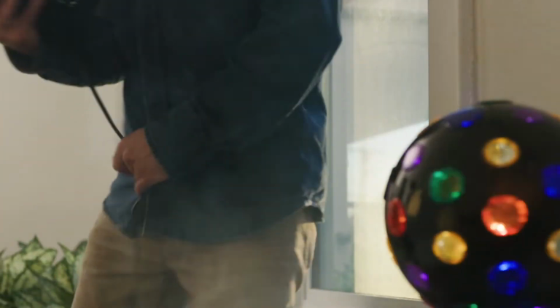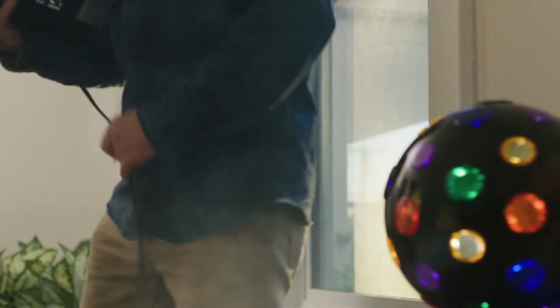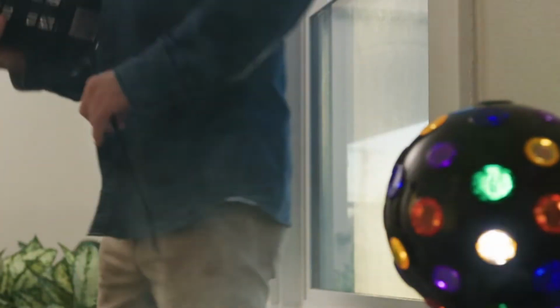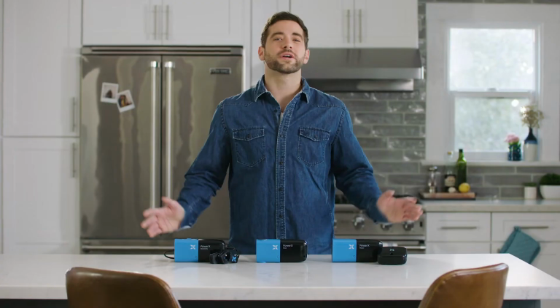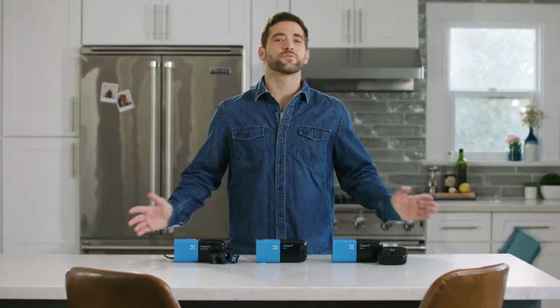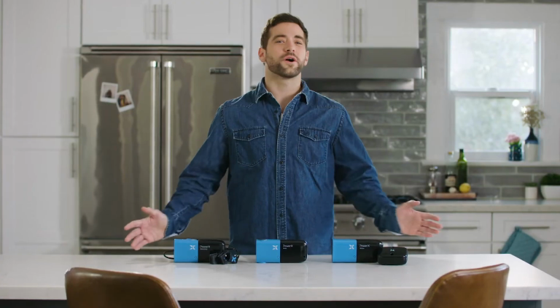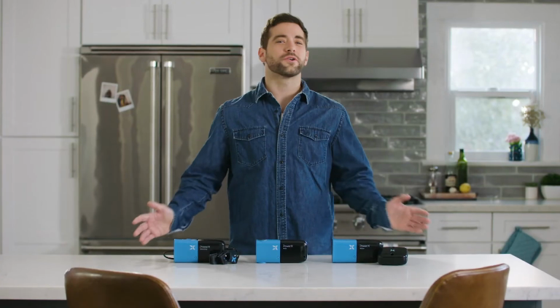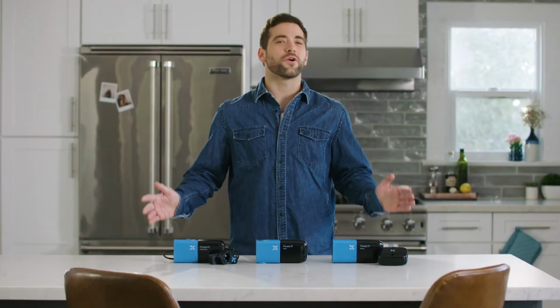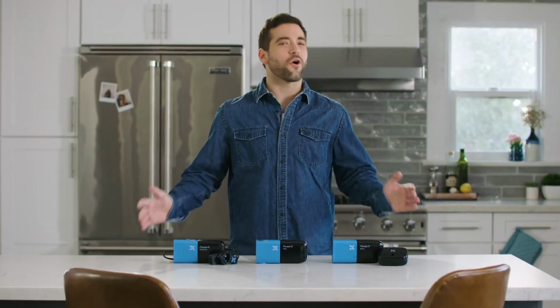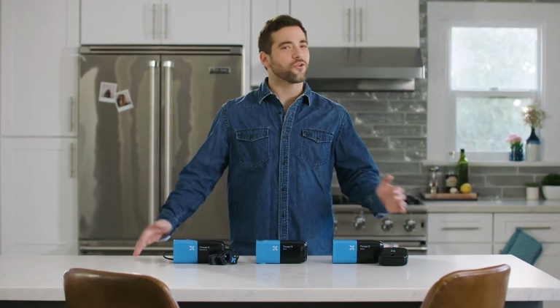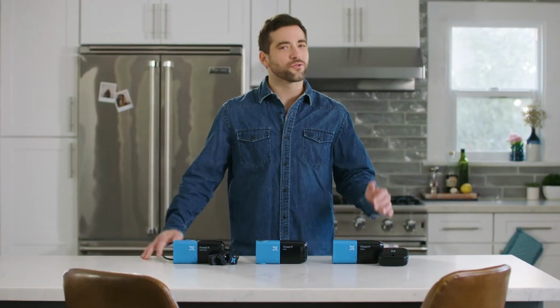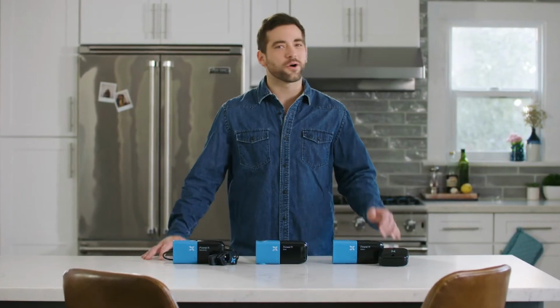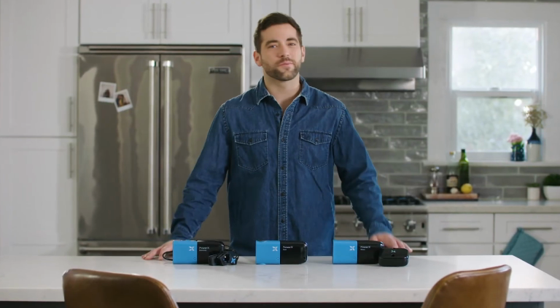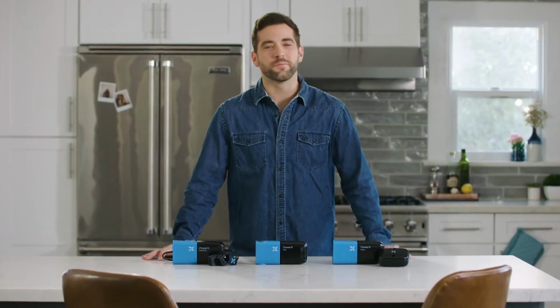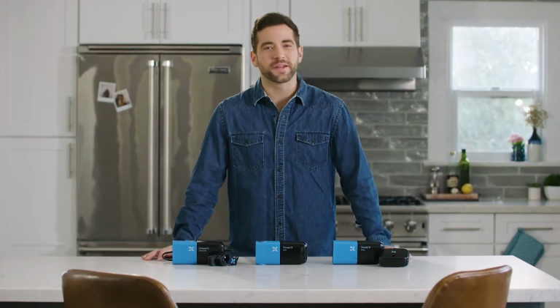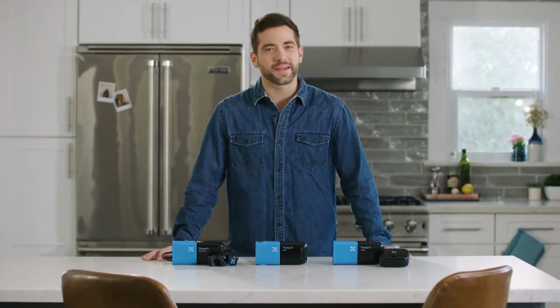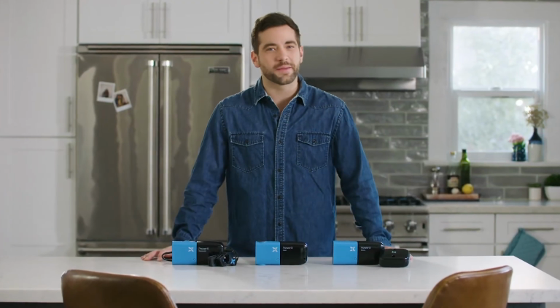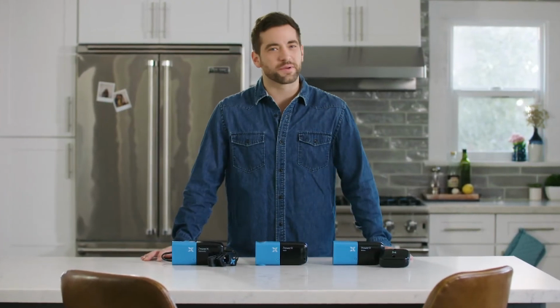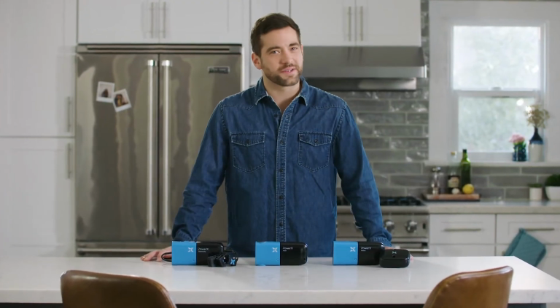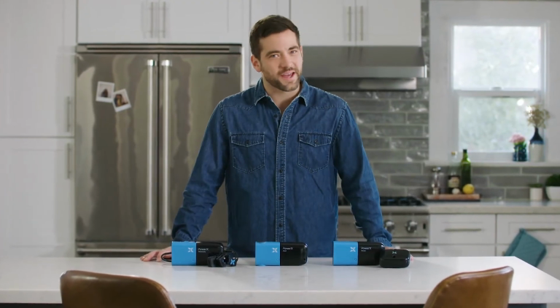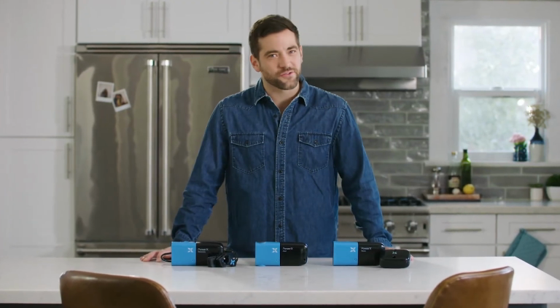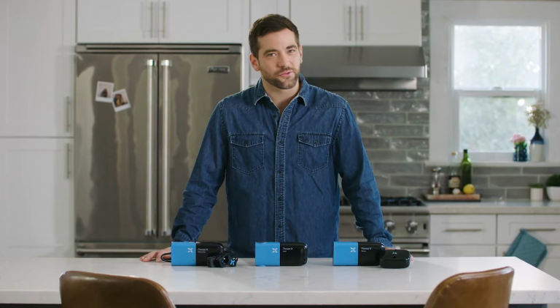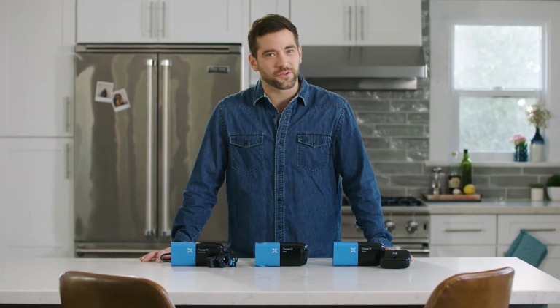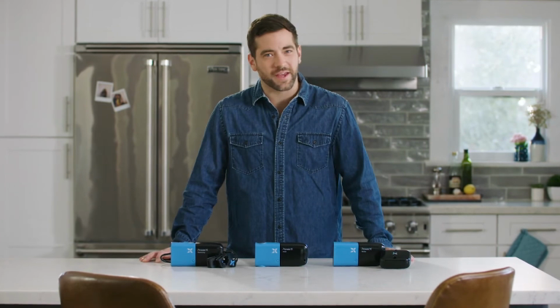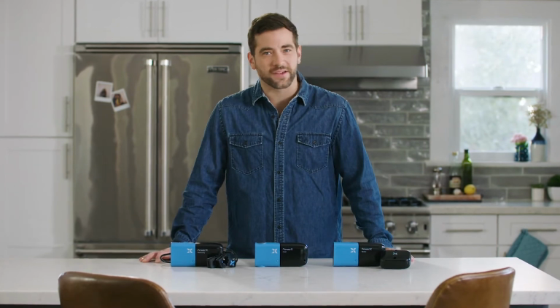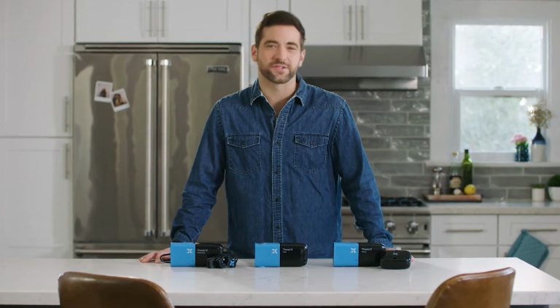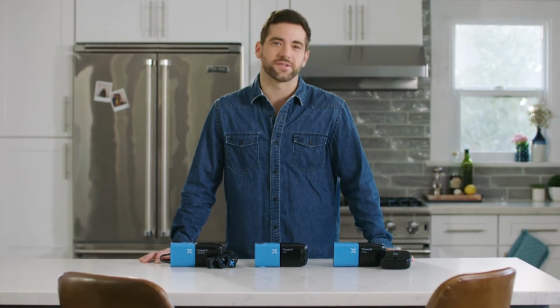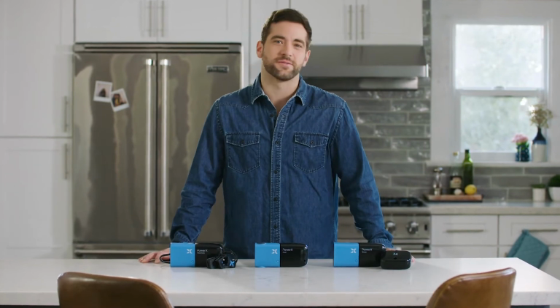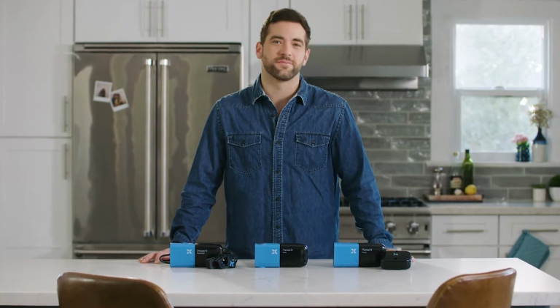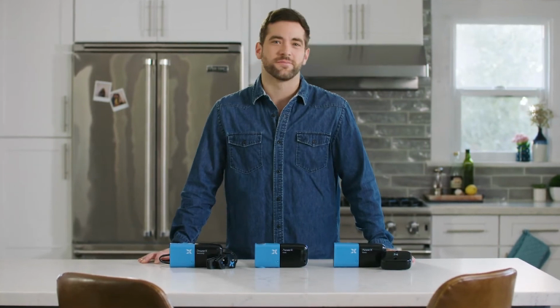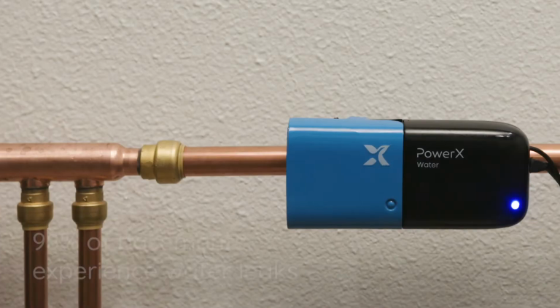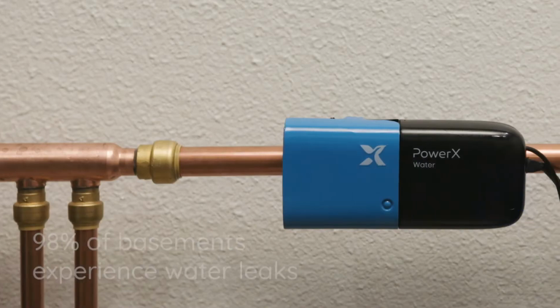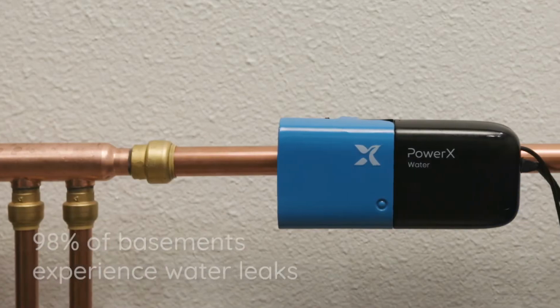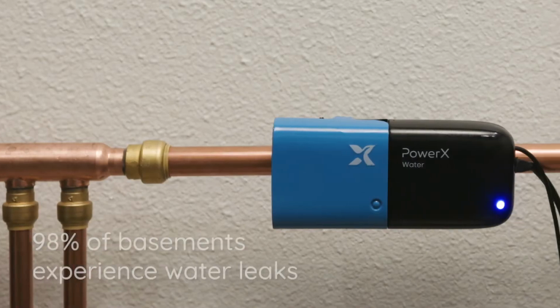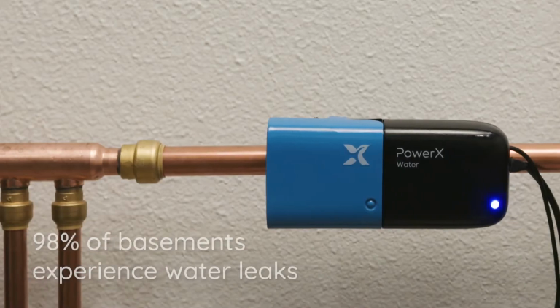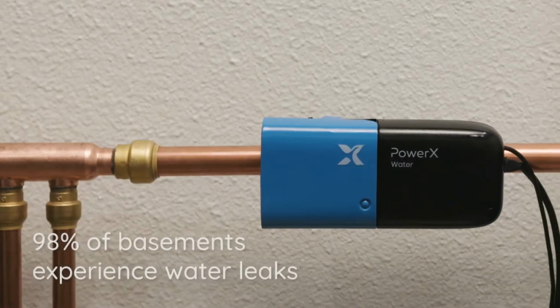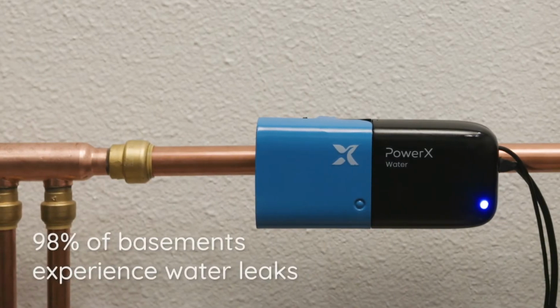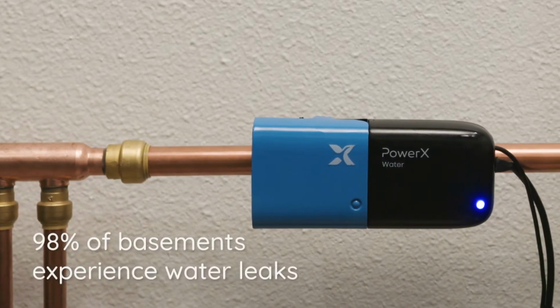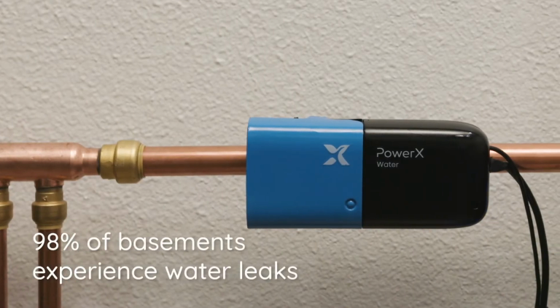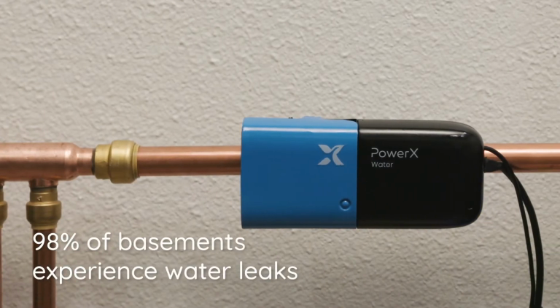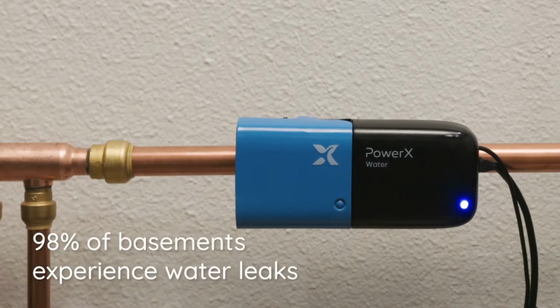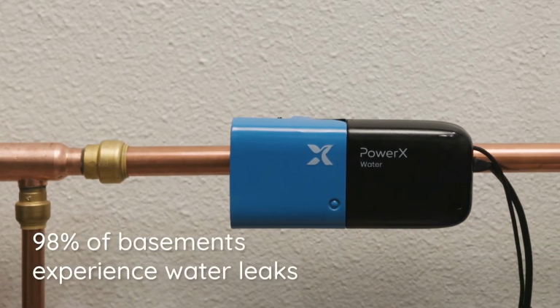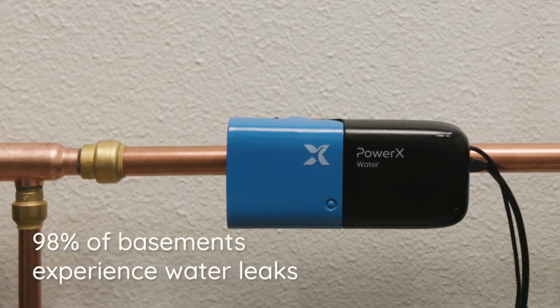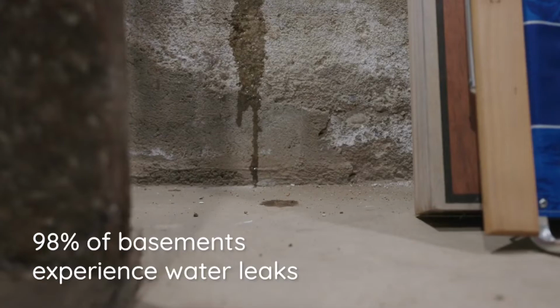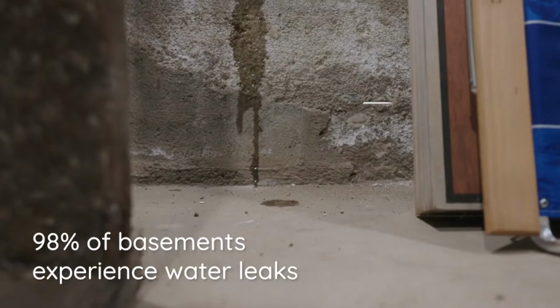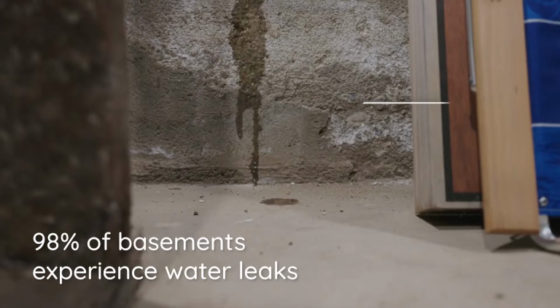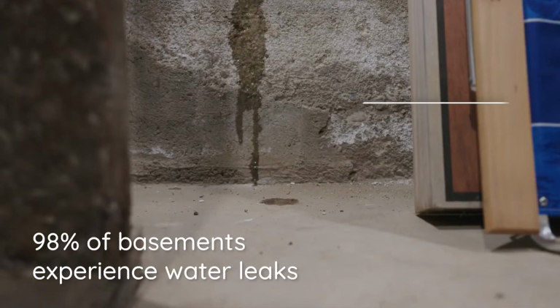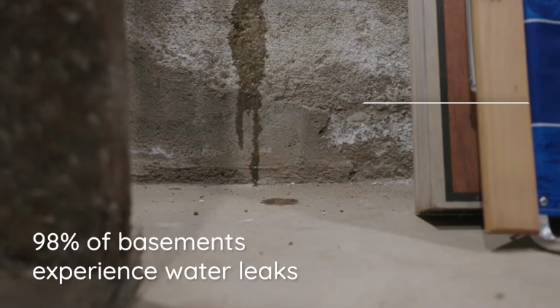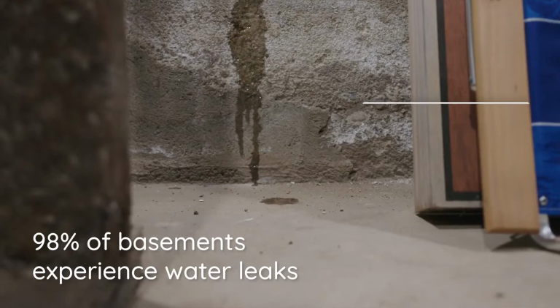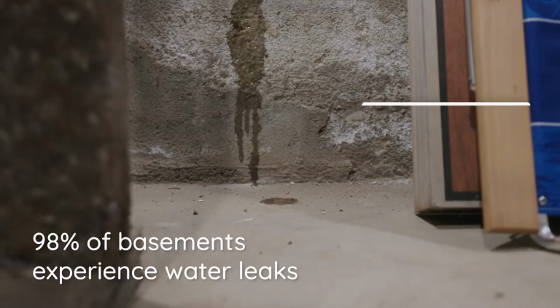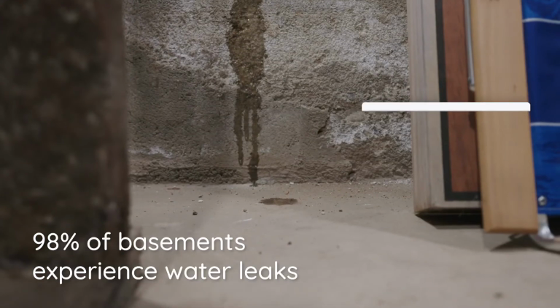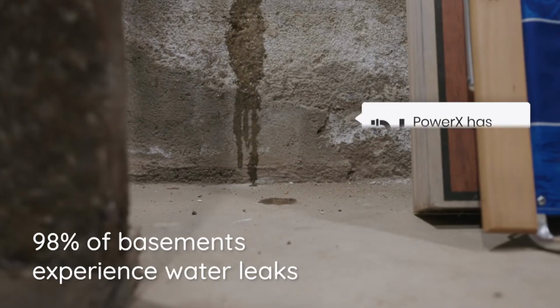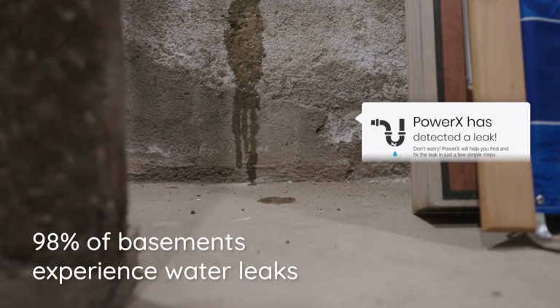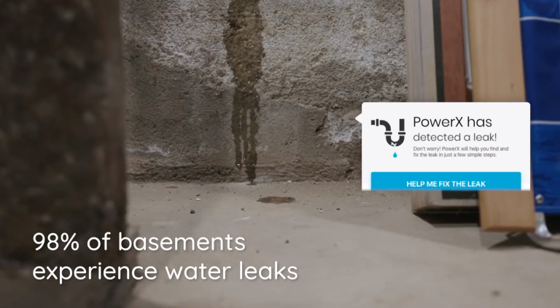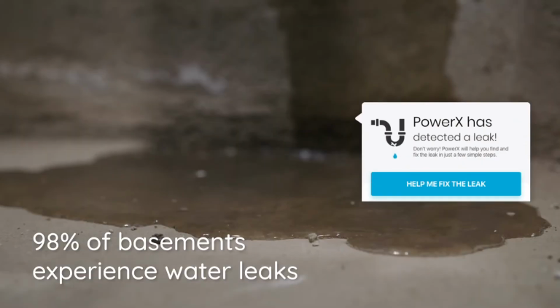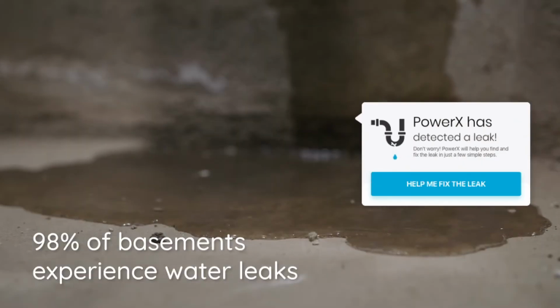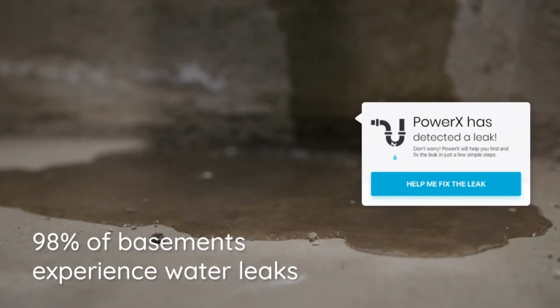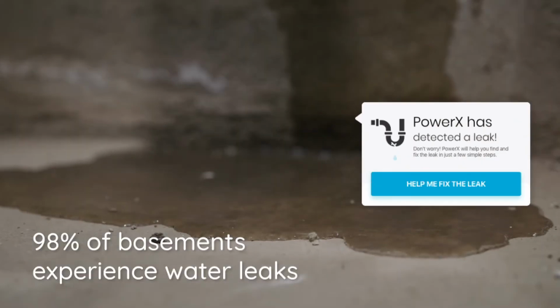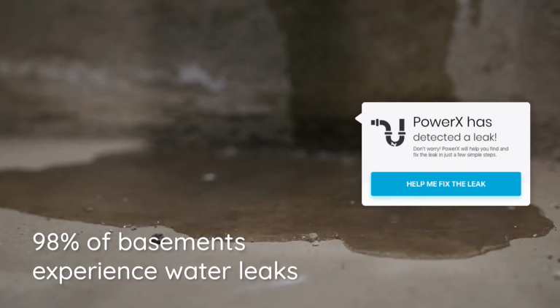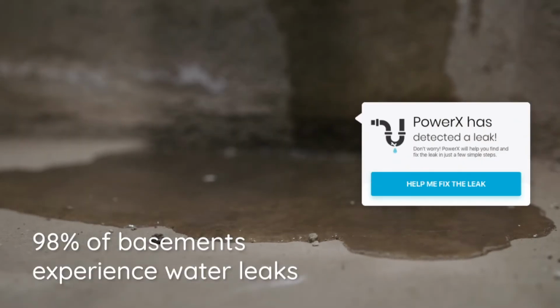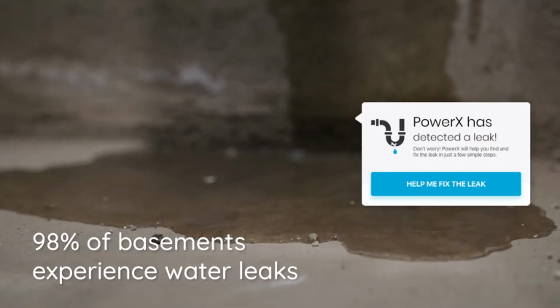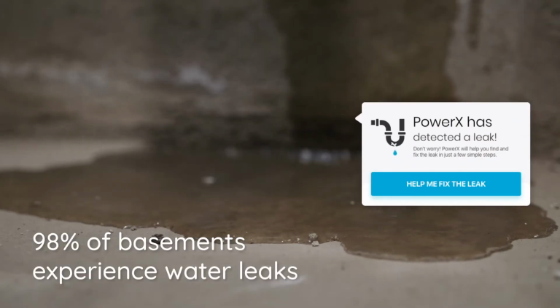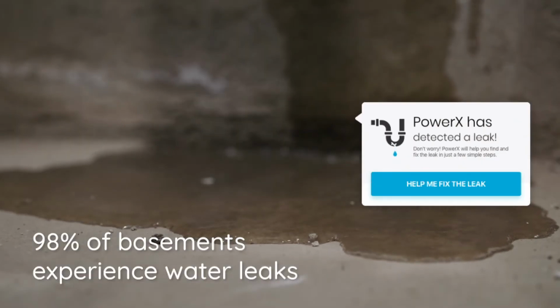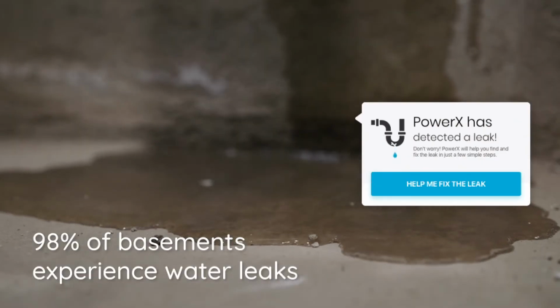PowerX Water also helps mitigate potential disaster. The sensors will notify you when there's a leaky pipe that could lead to water damage.